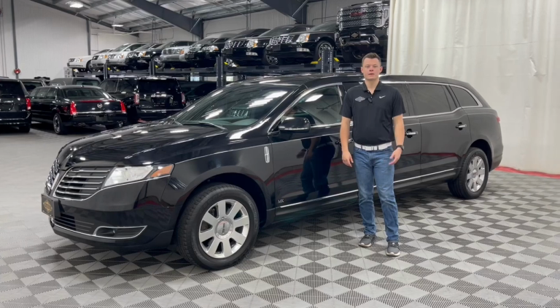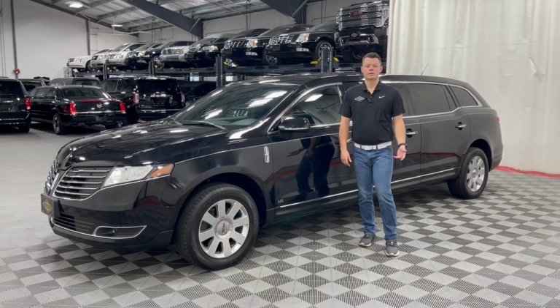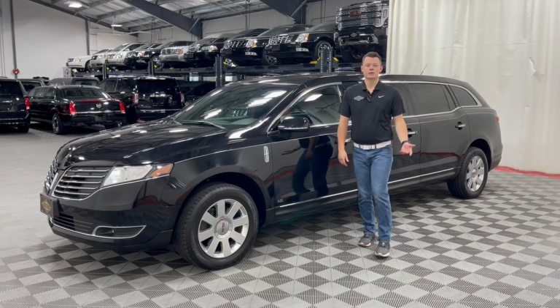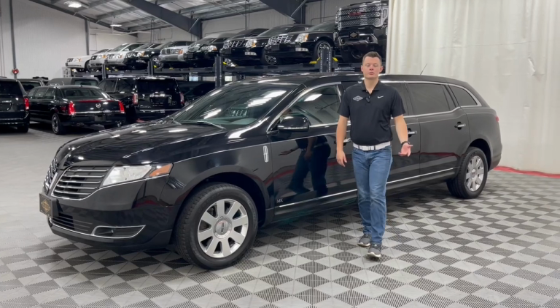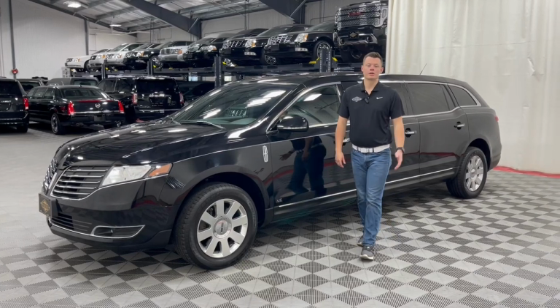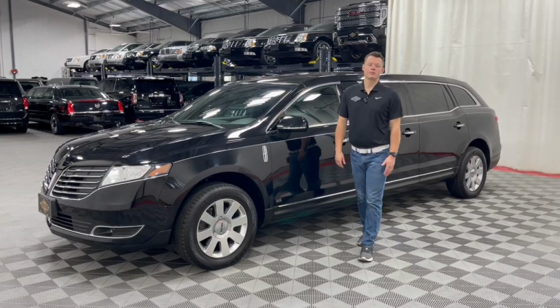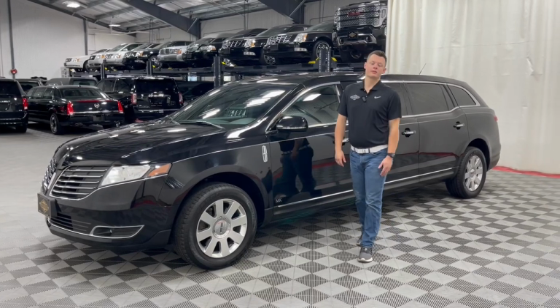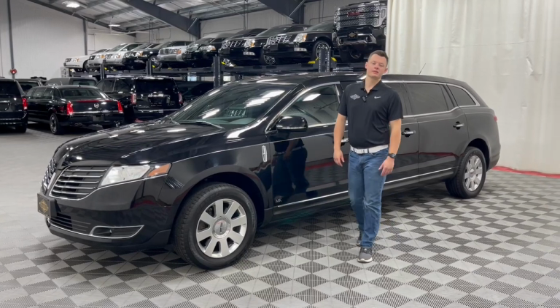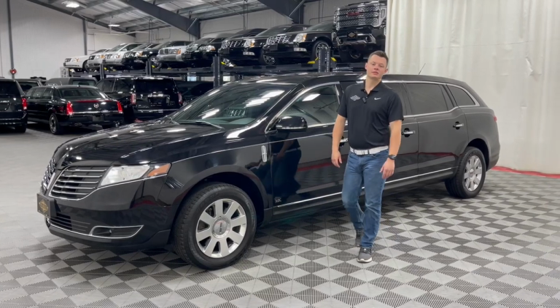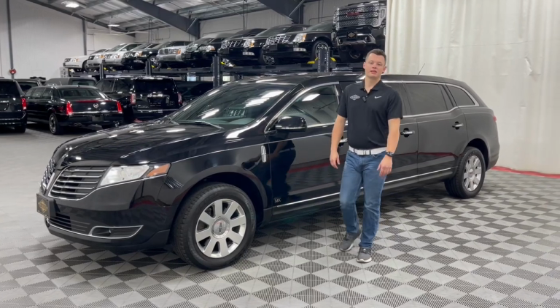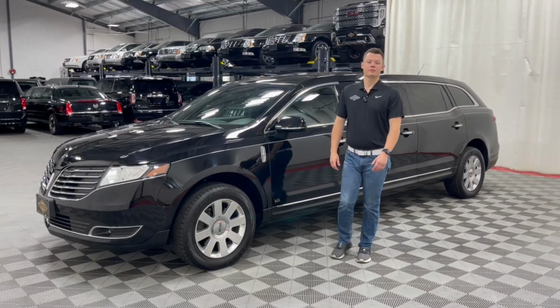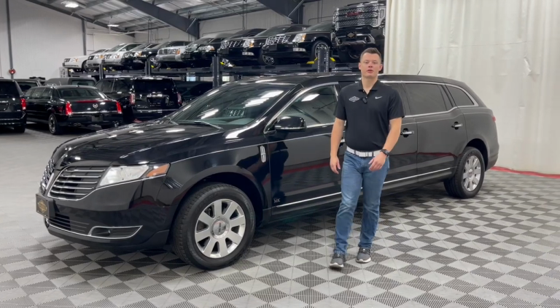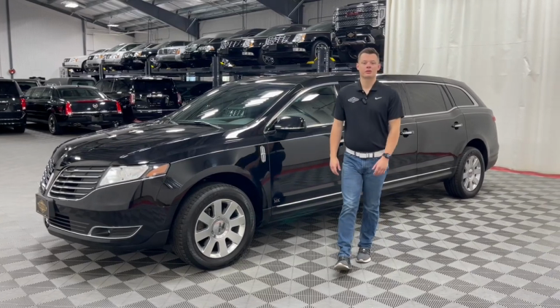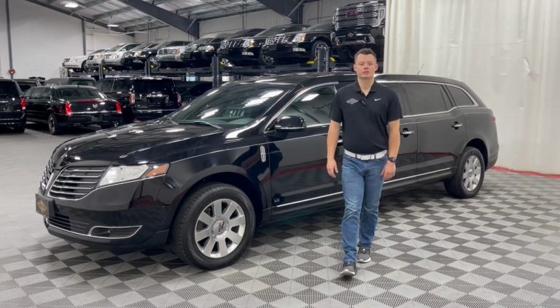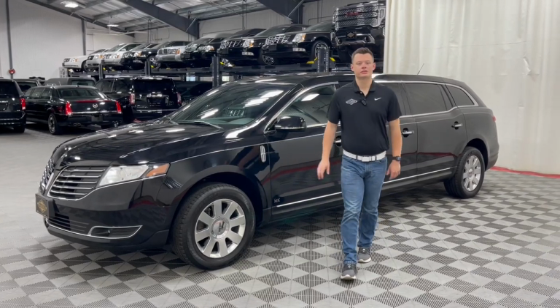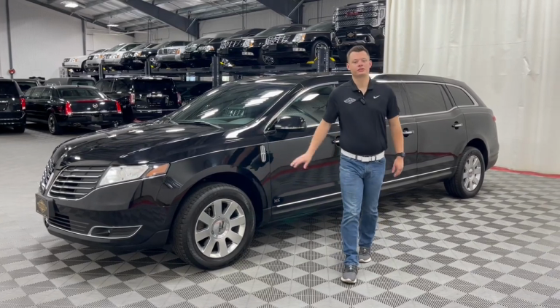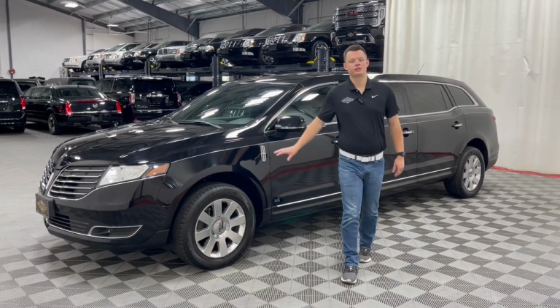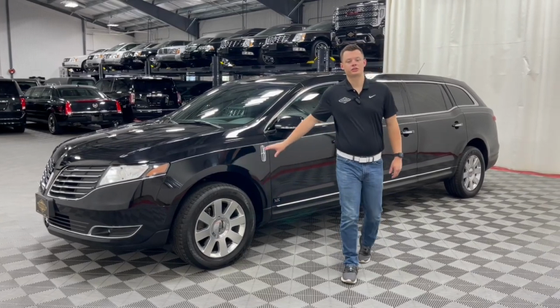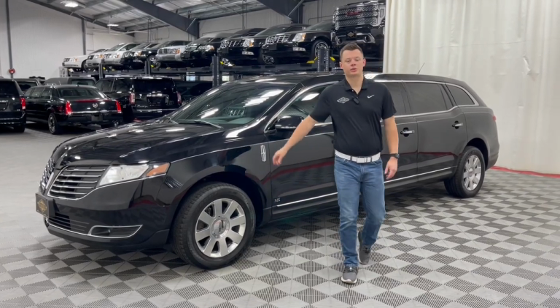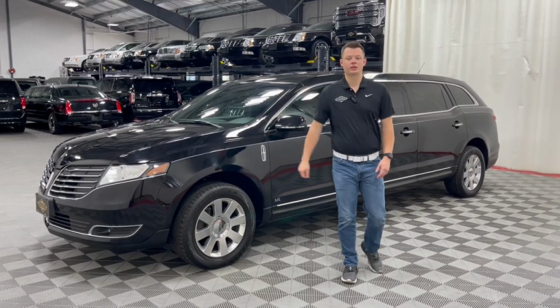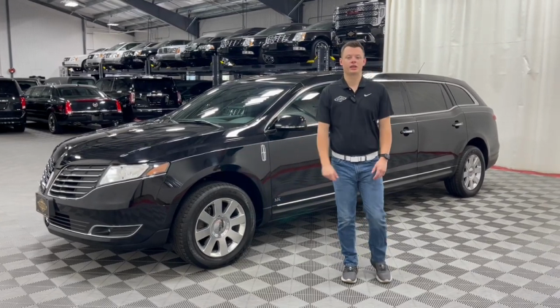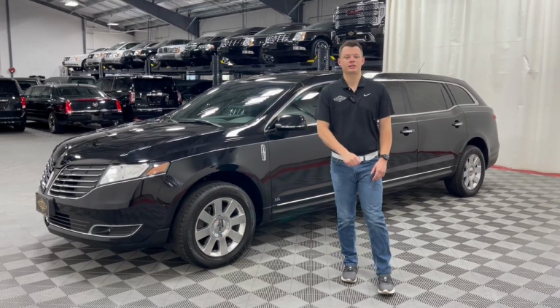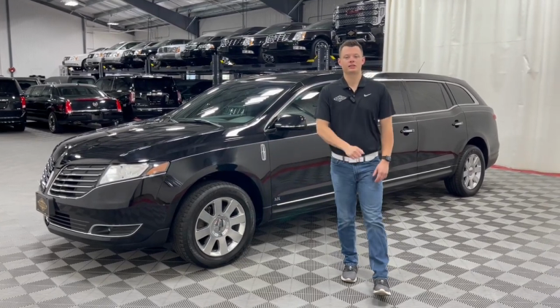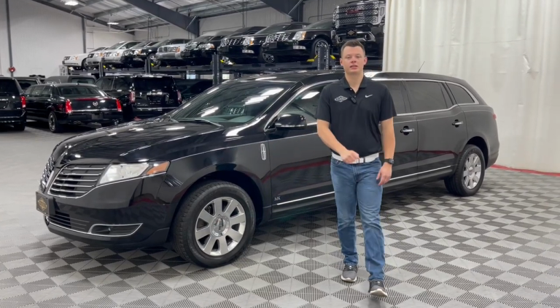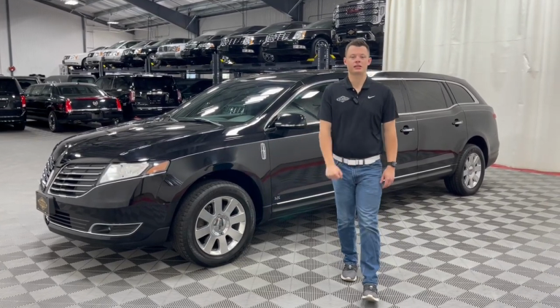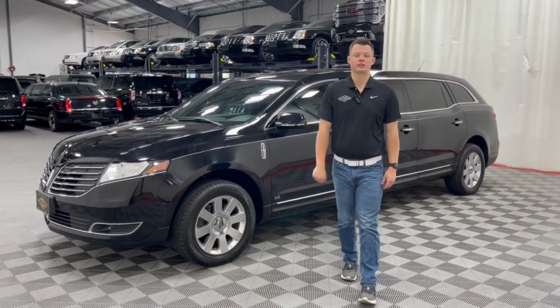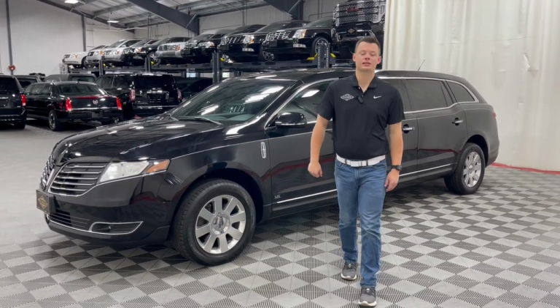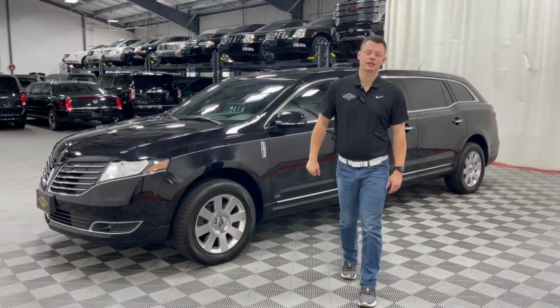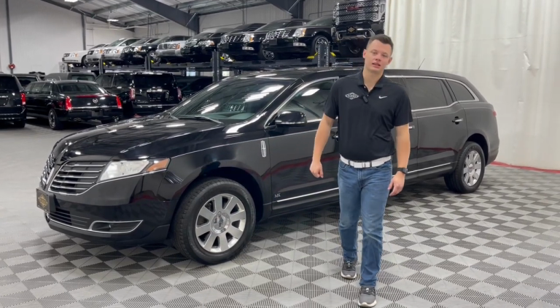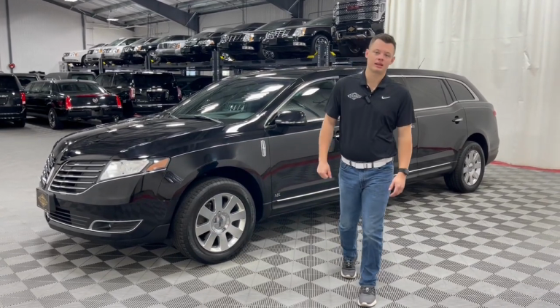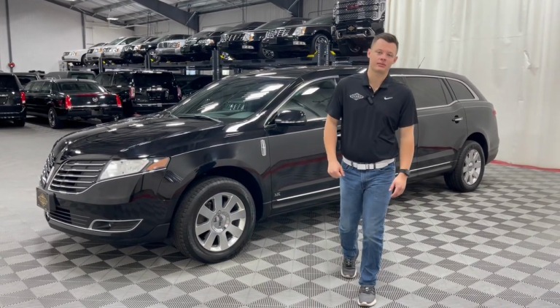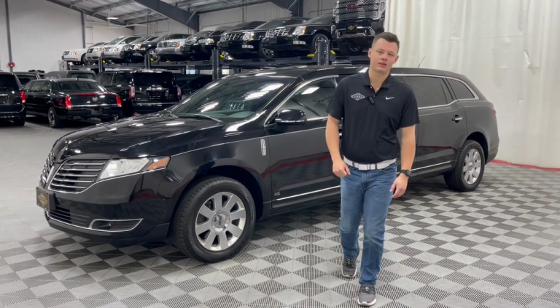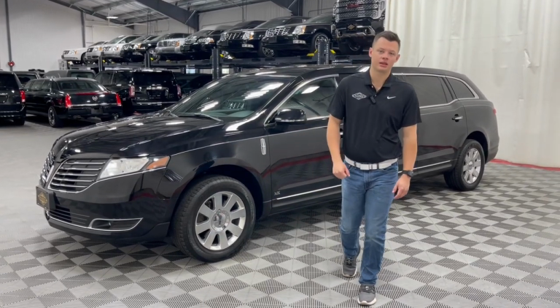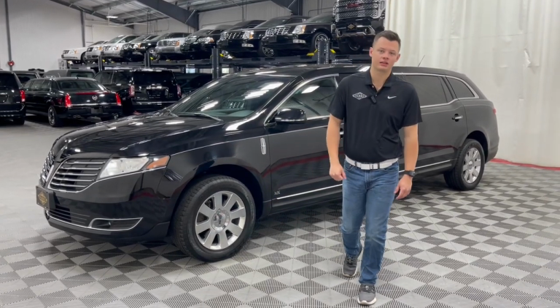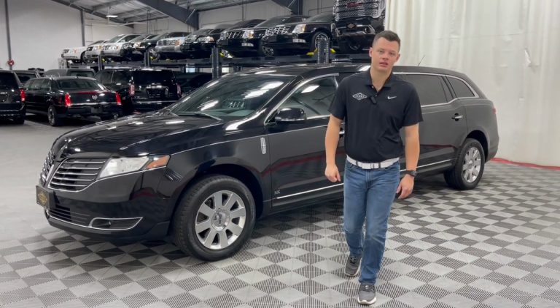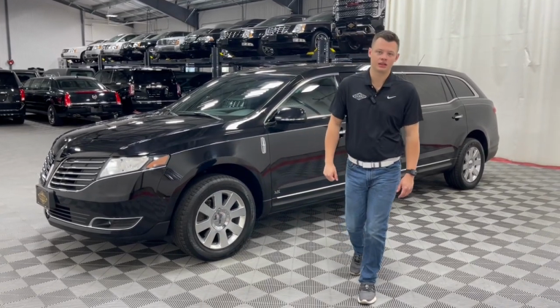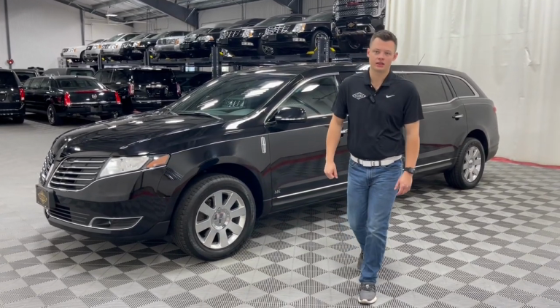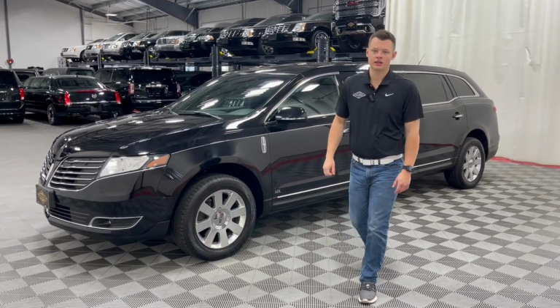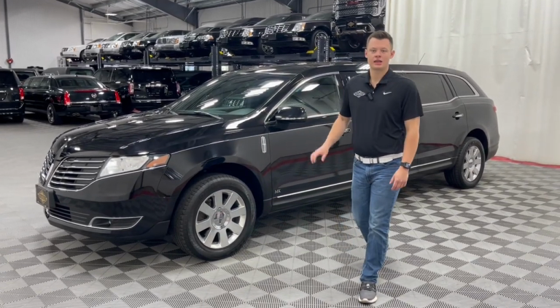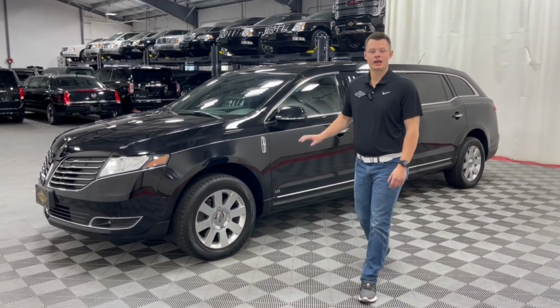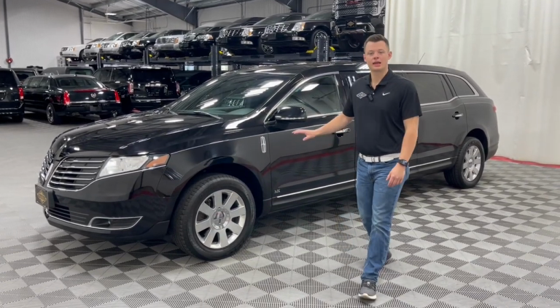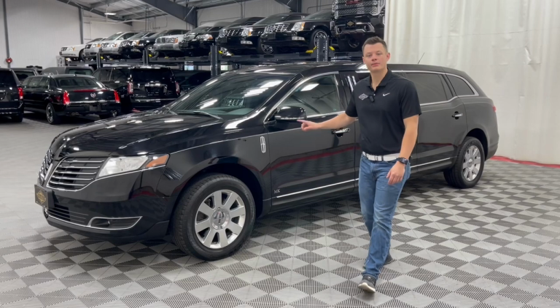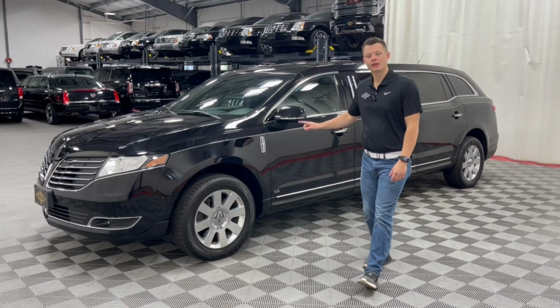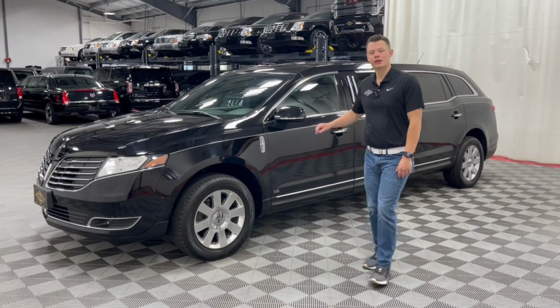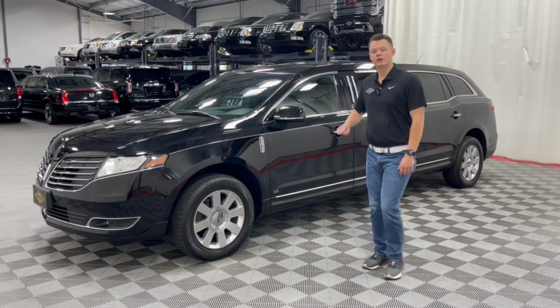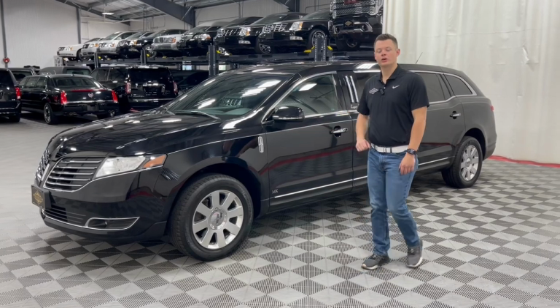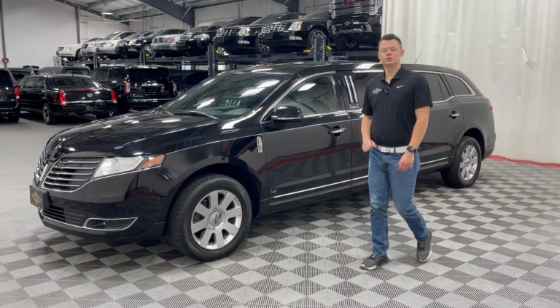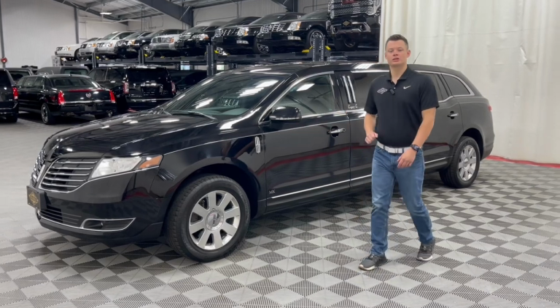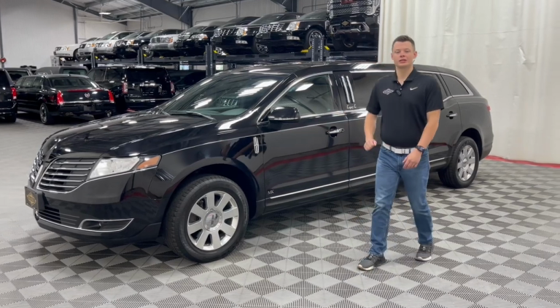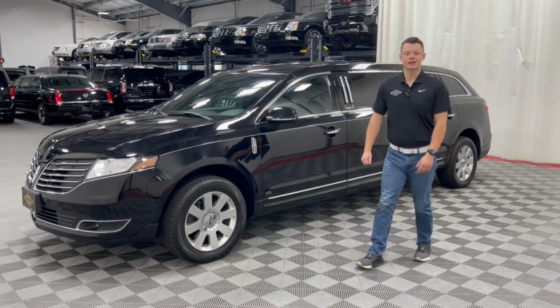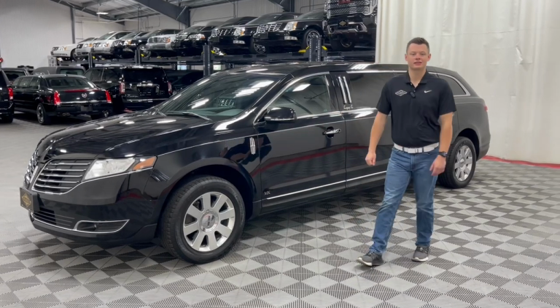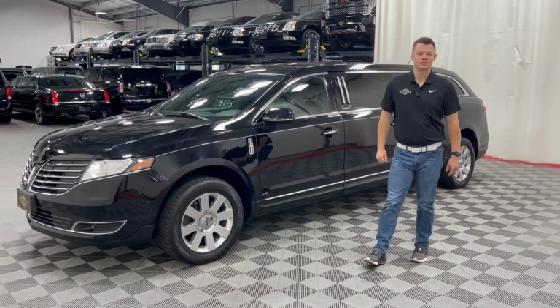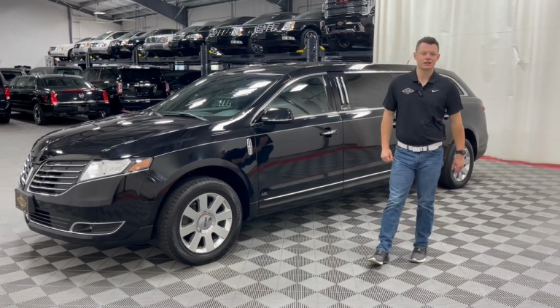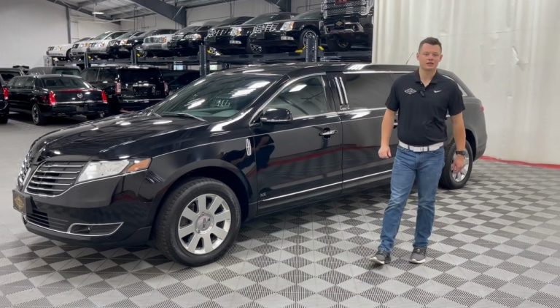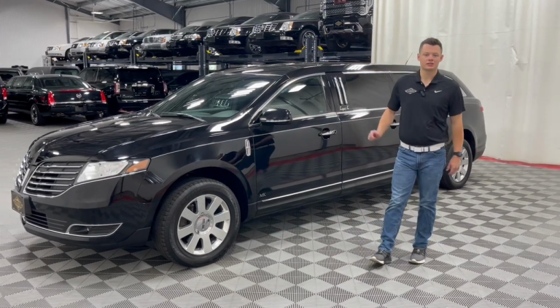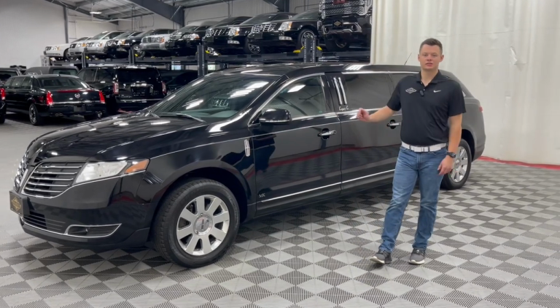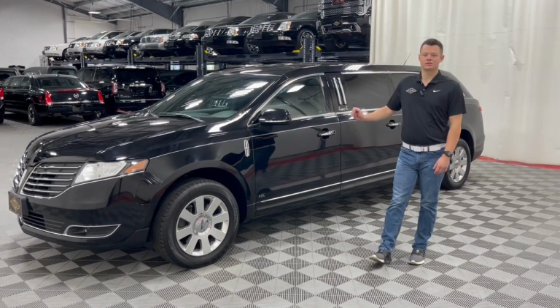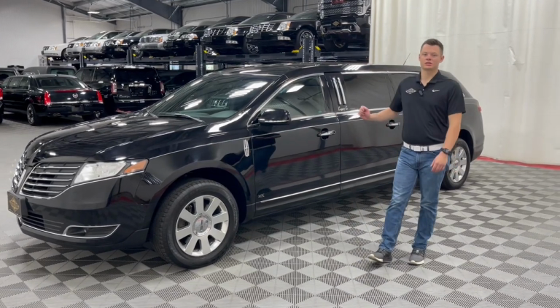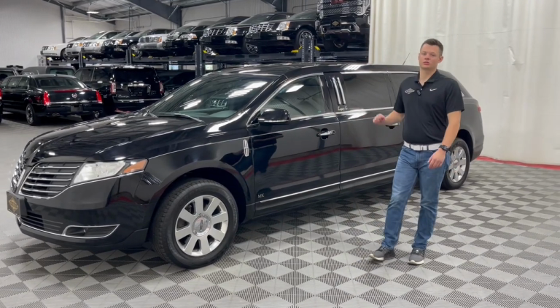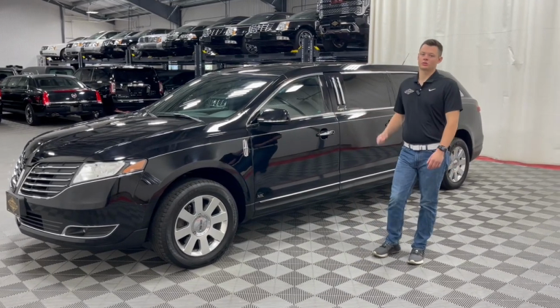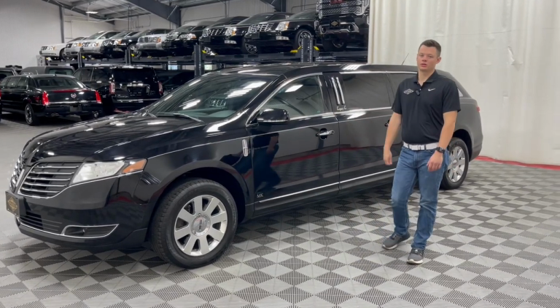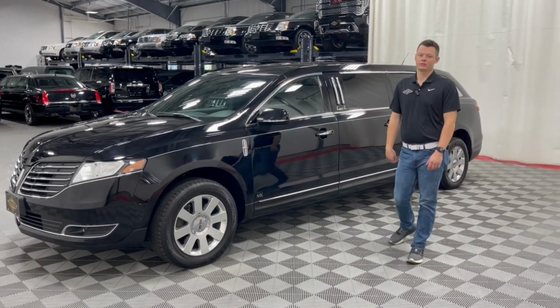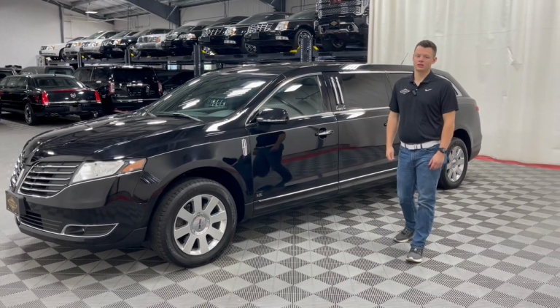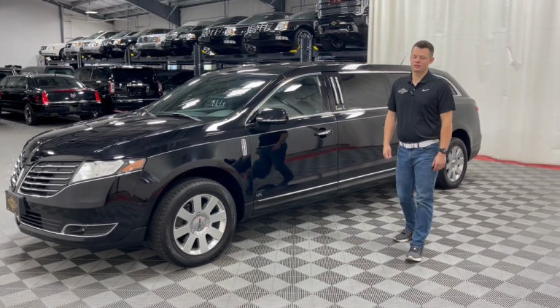Good morning. My name is Nathan Parks, and this is a 2018 Lincoln MKT MK Coach Legacy L six-door limousine.